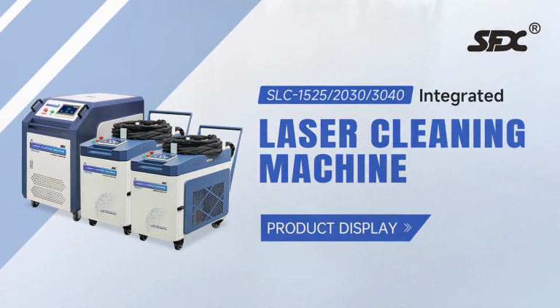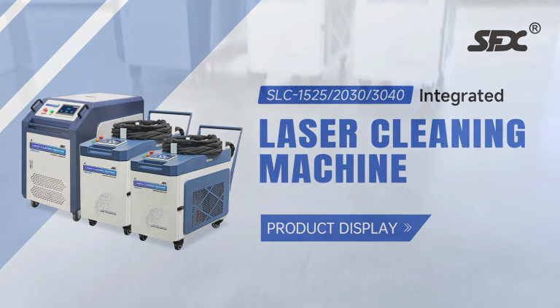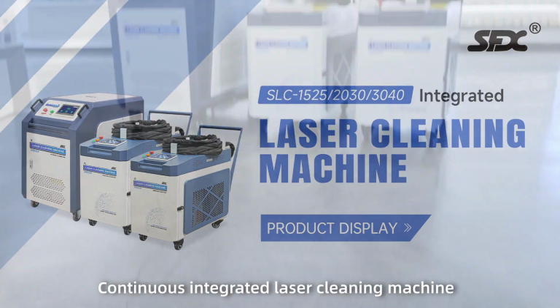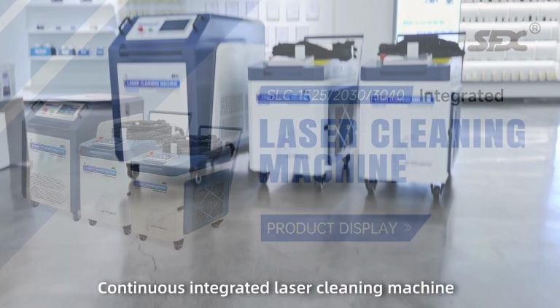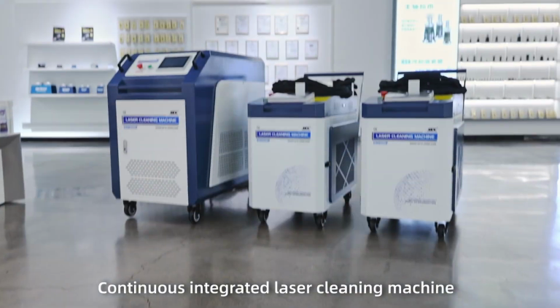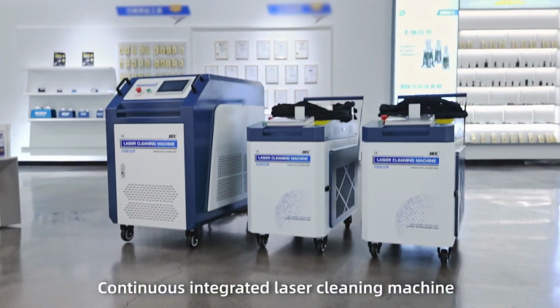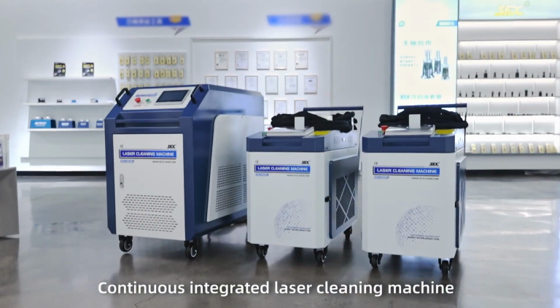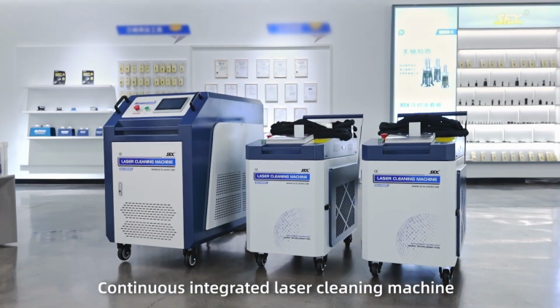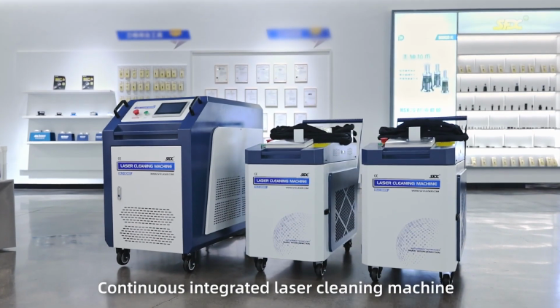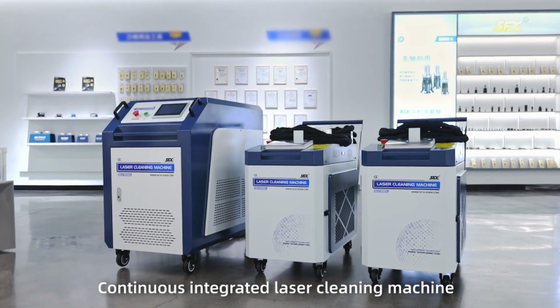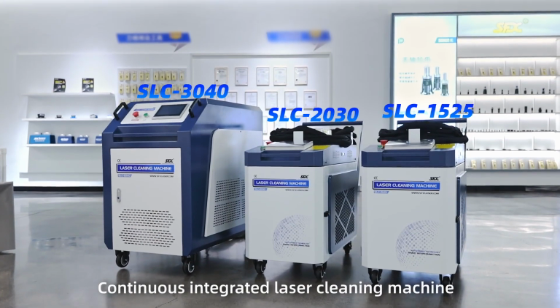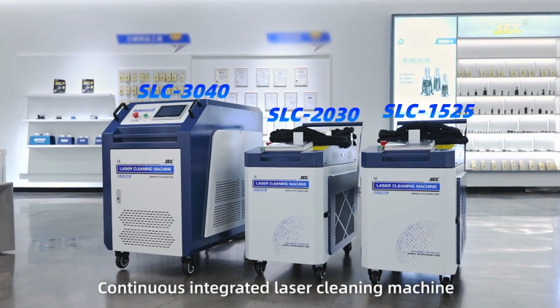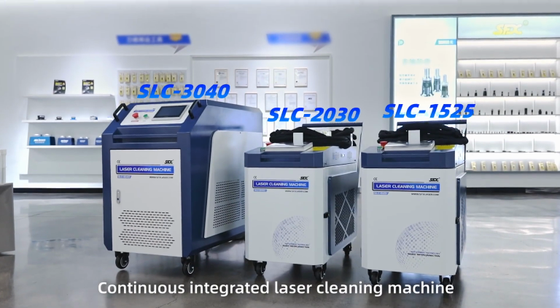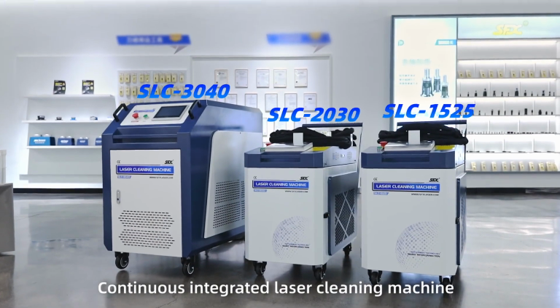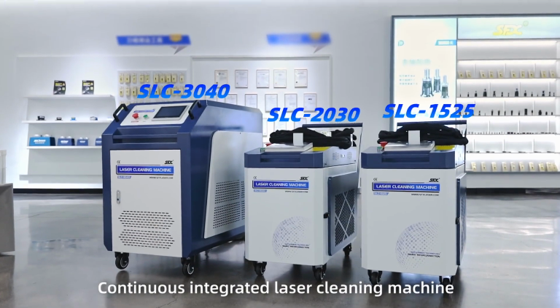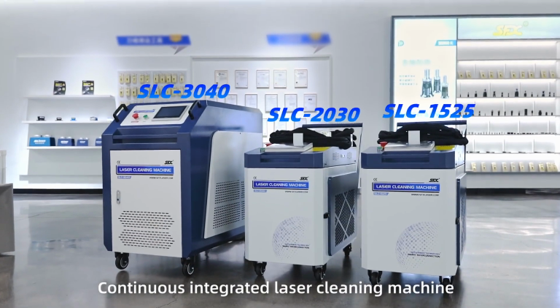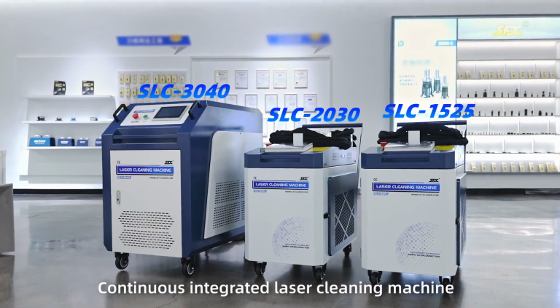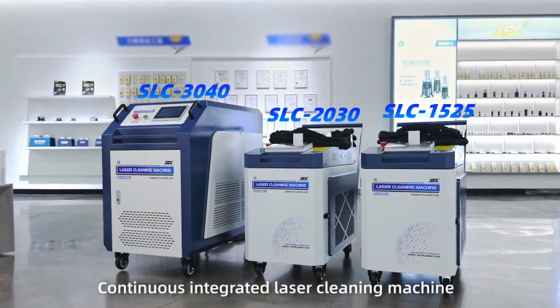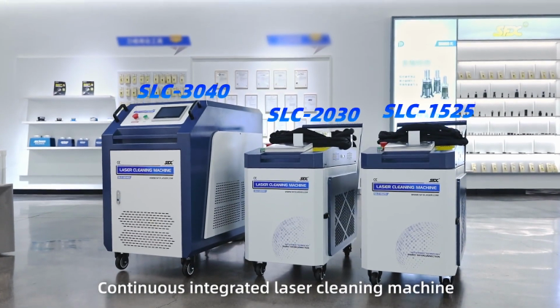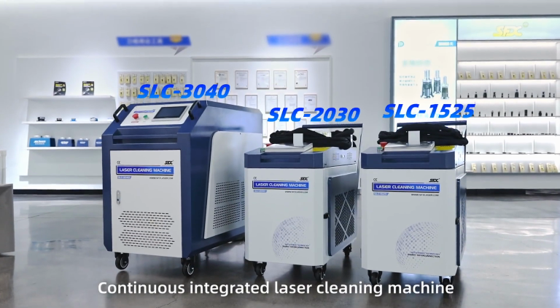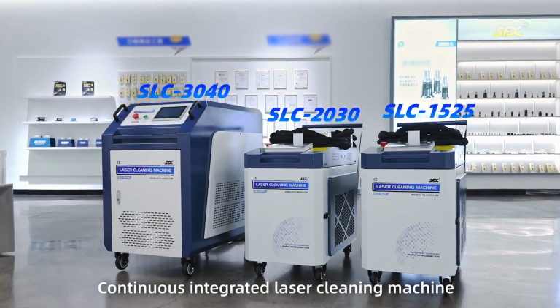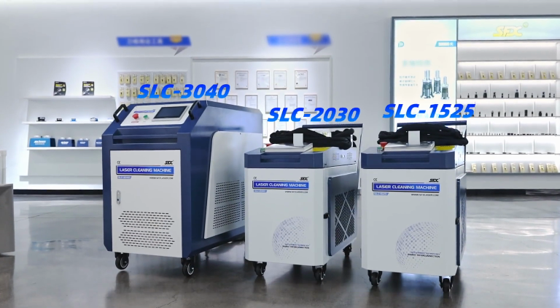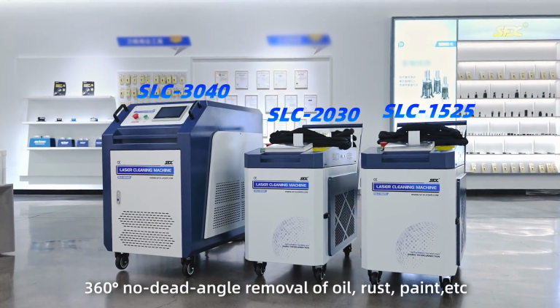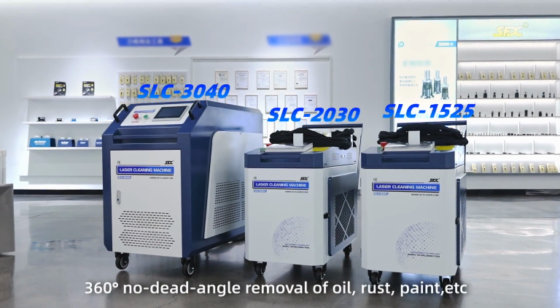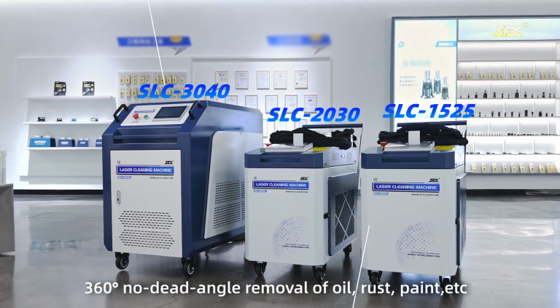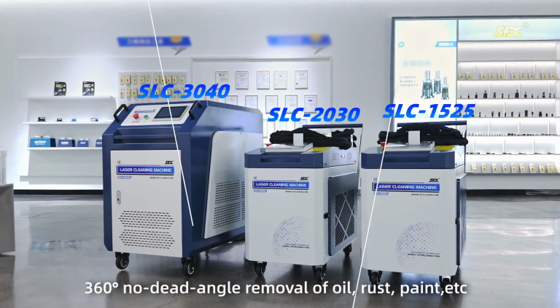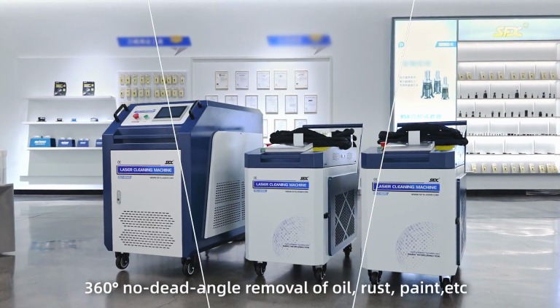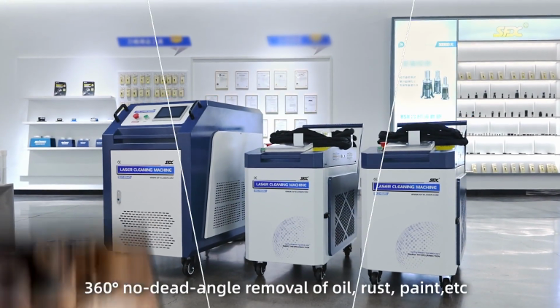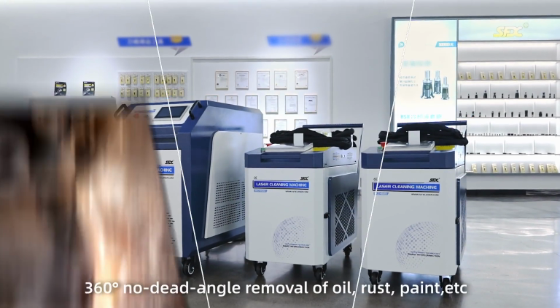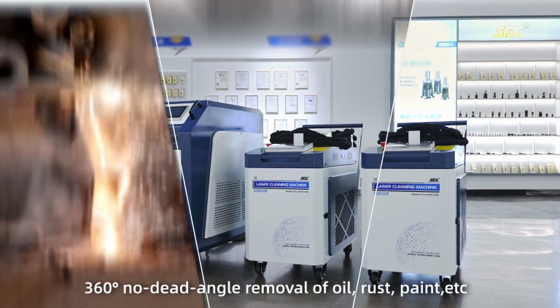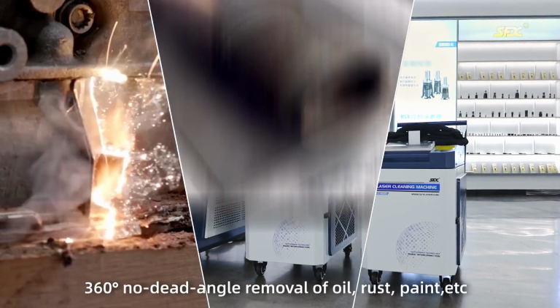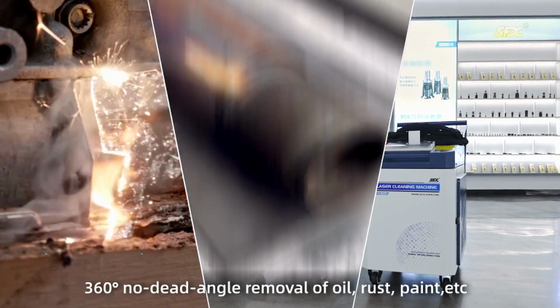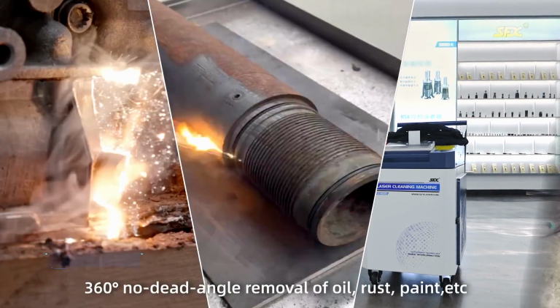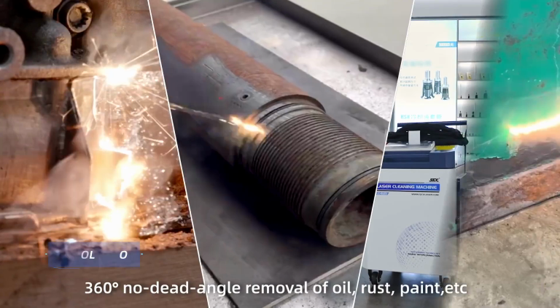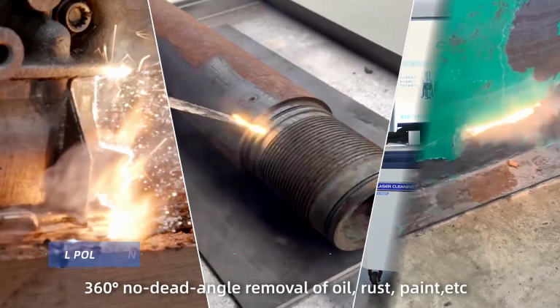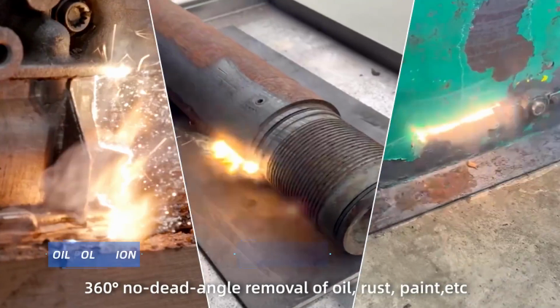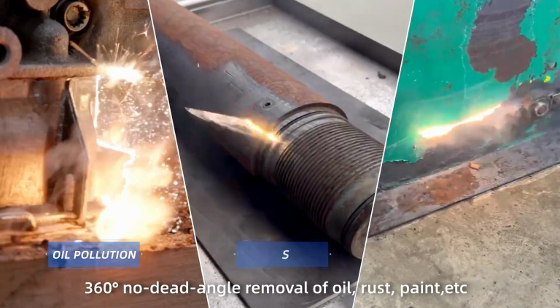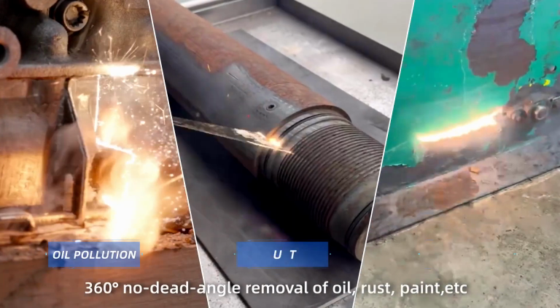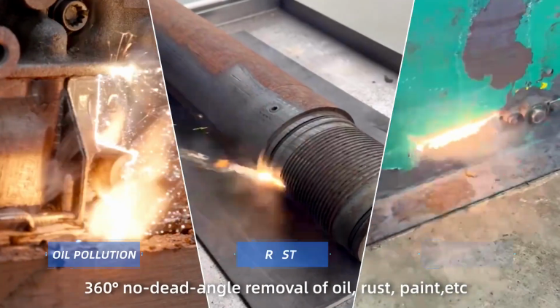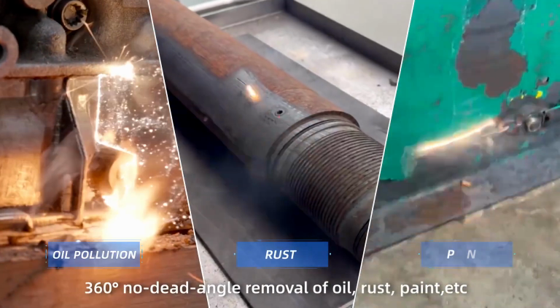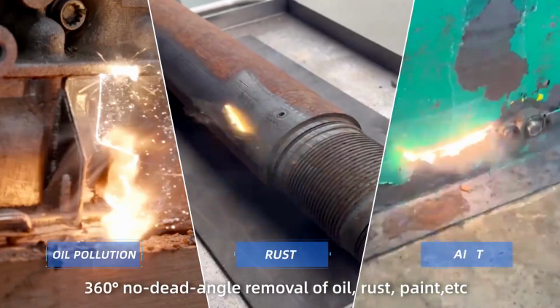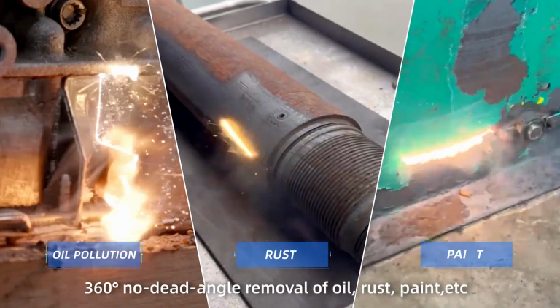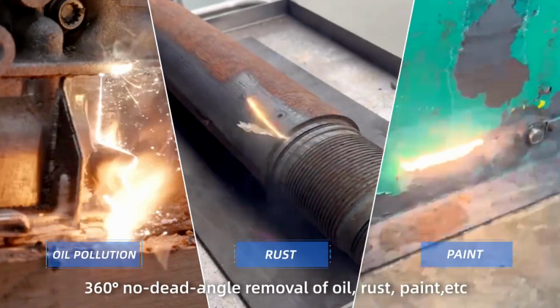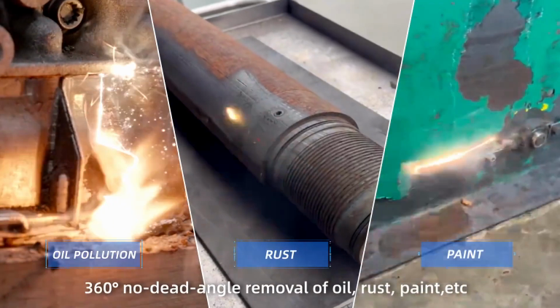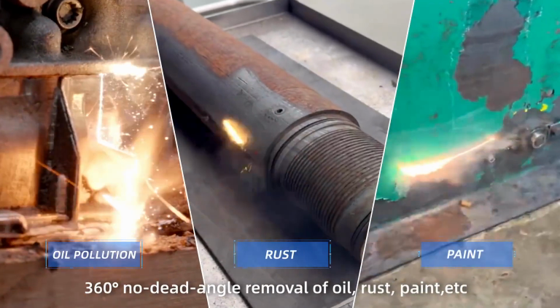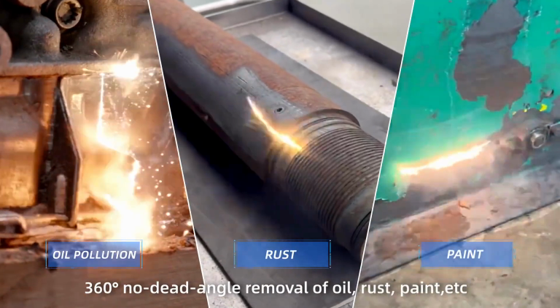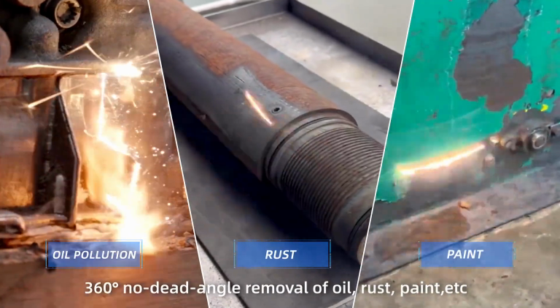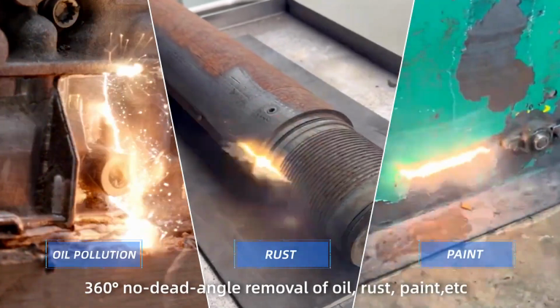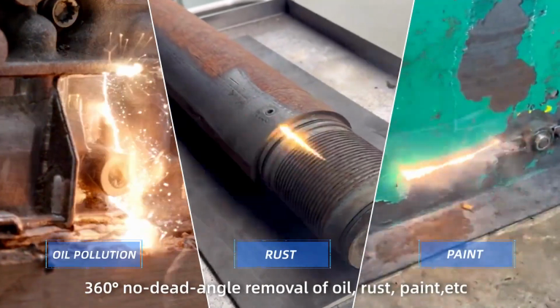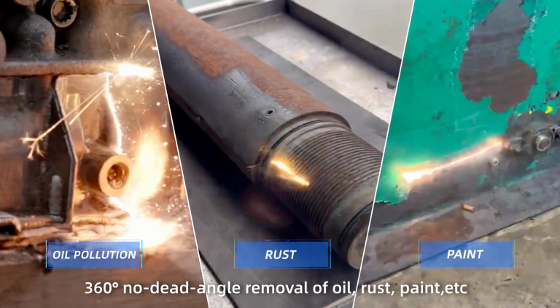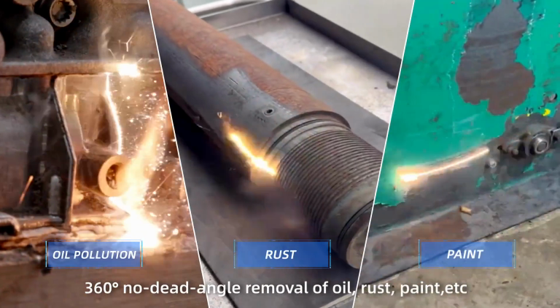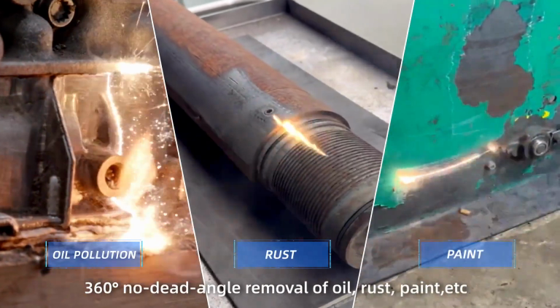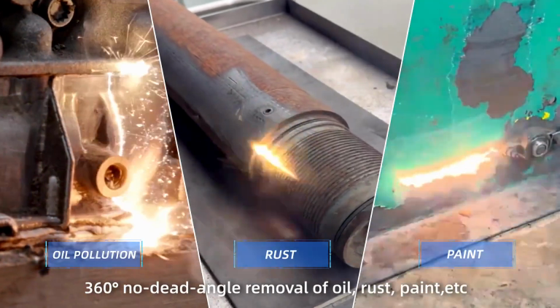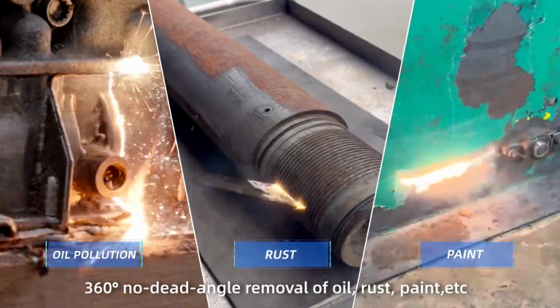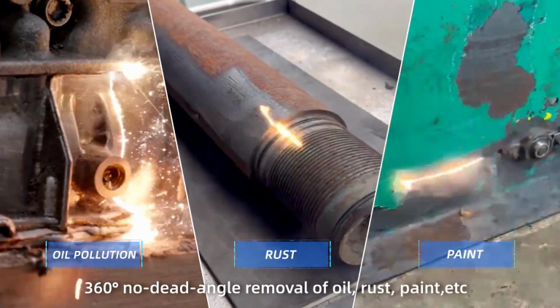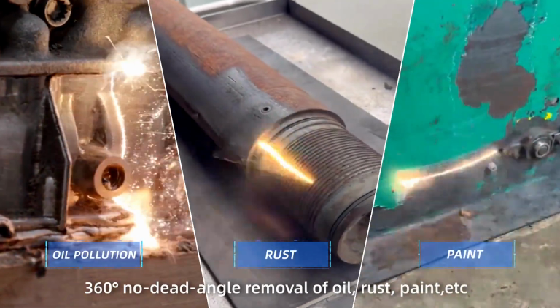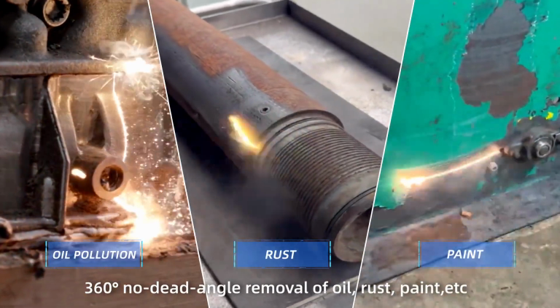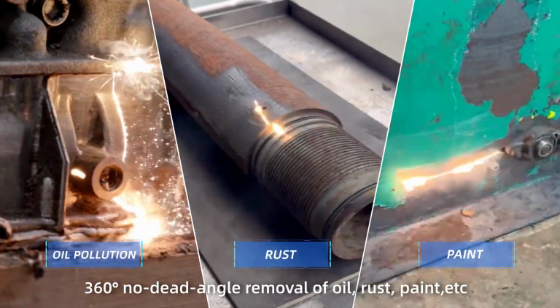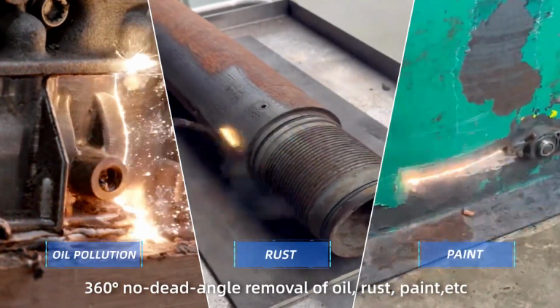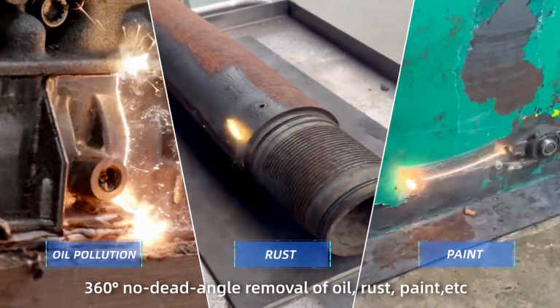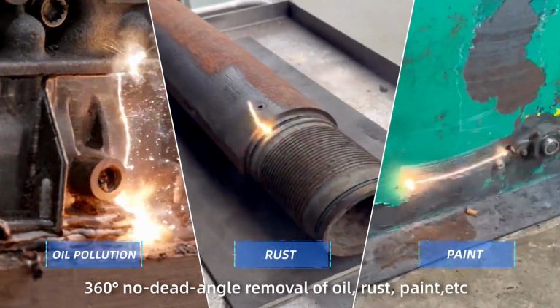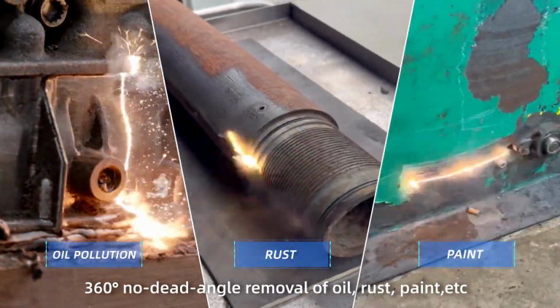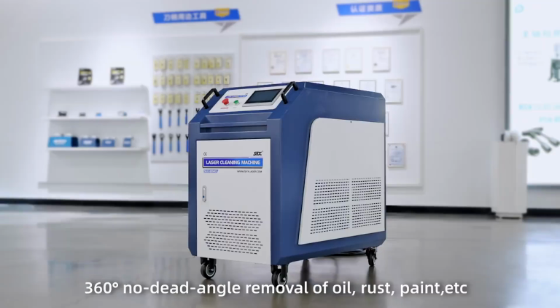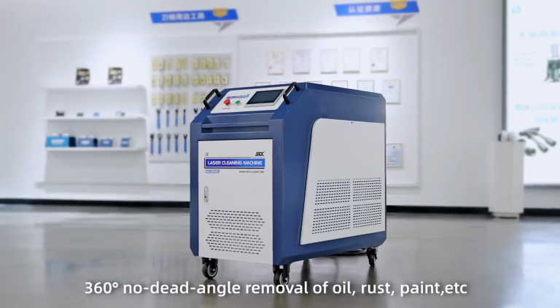Continuous integrated laser cleaning machine. 360 degrees no dead angle removal of oil, rust, paint, etc.